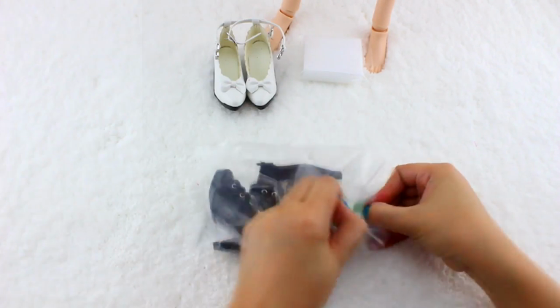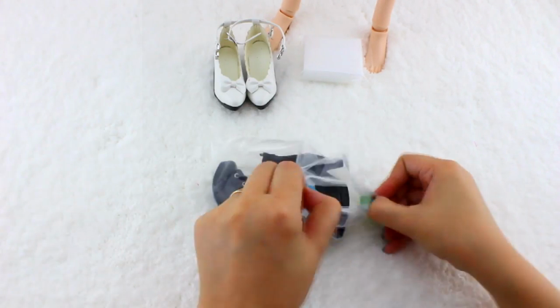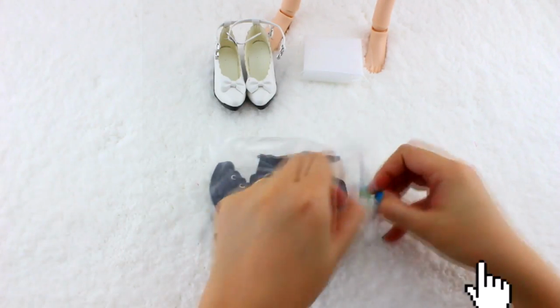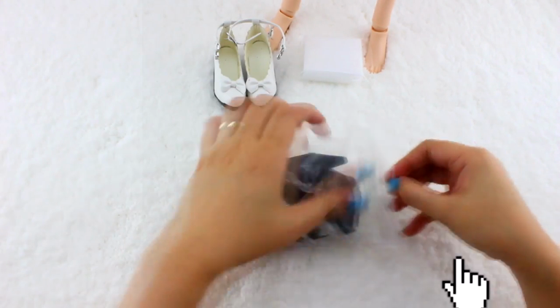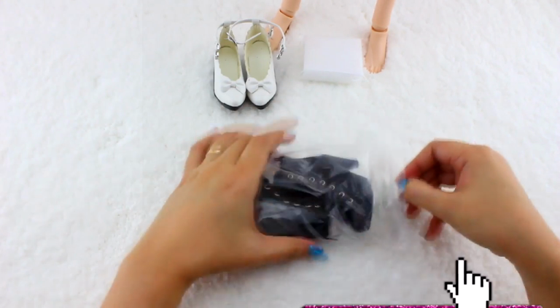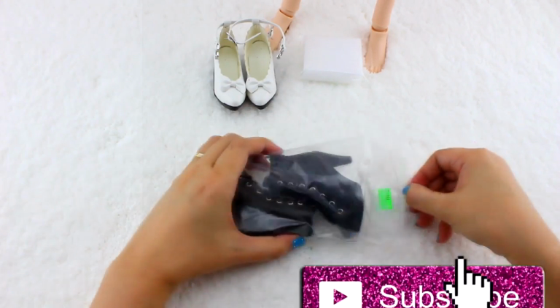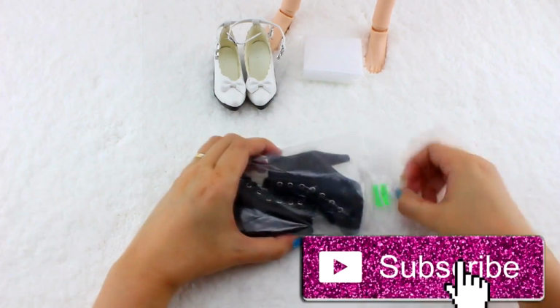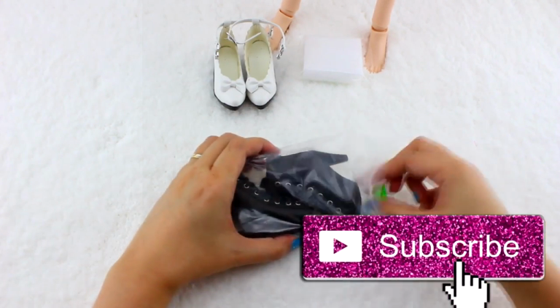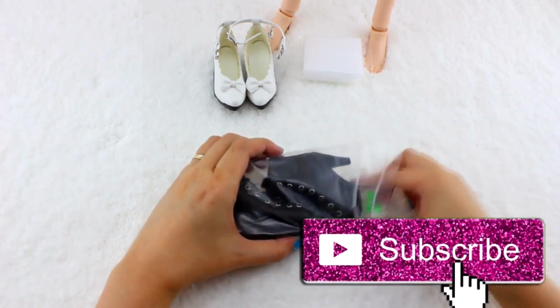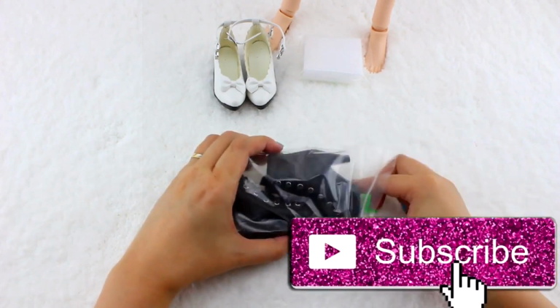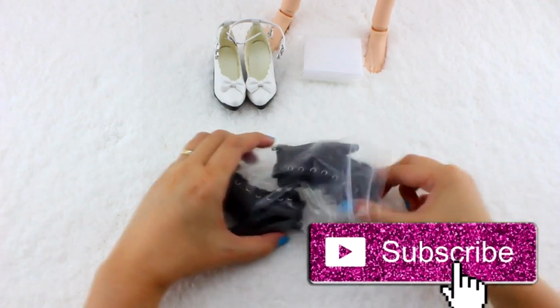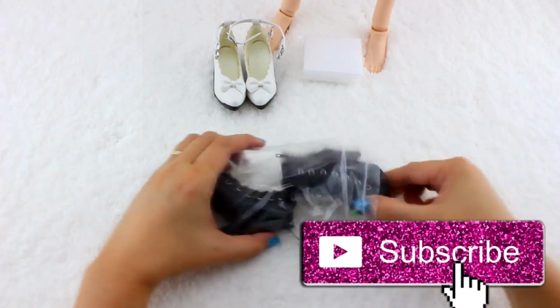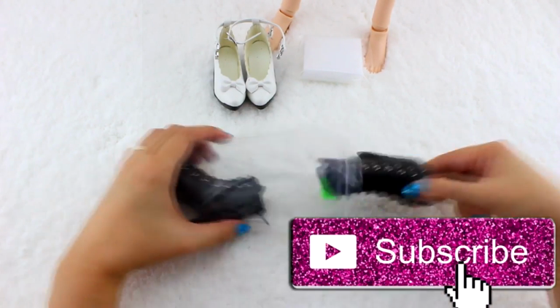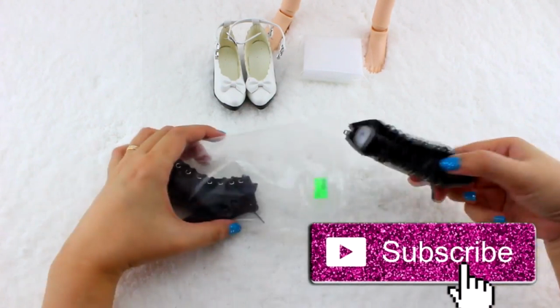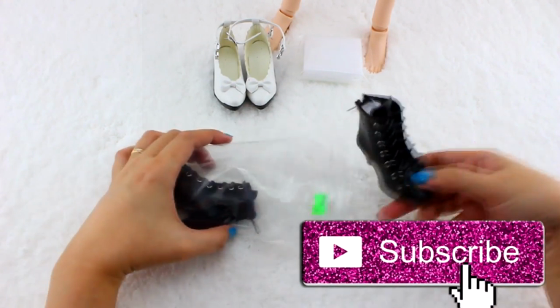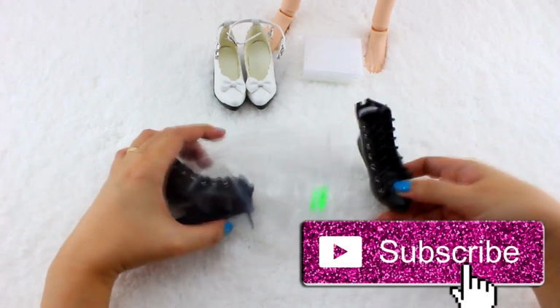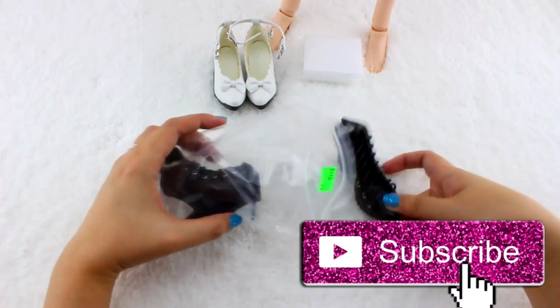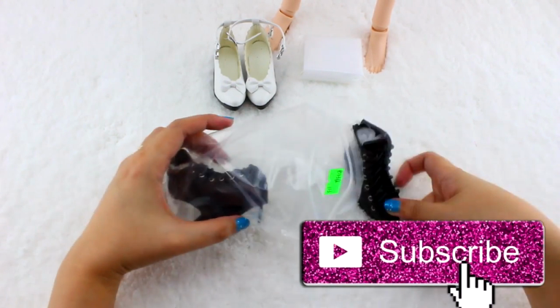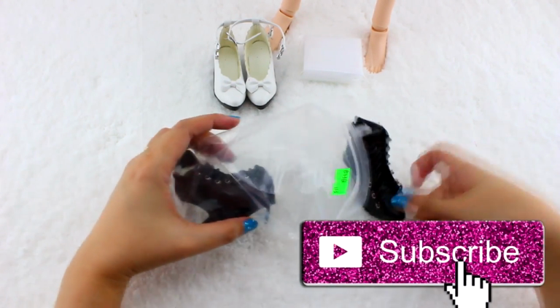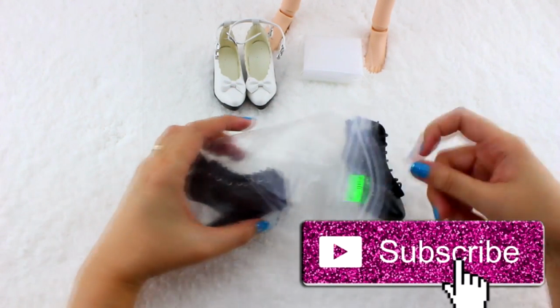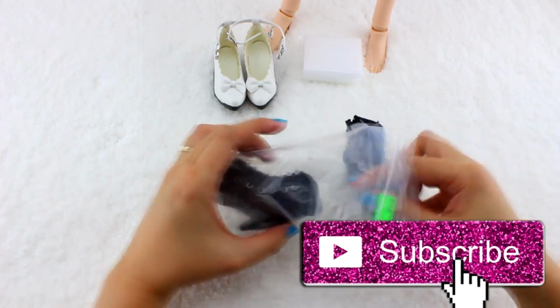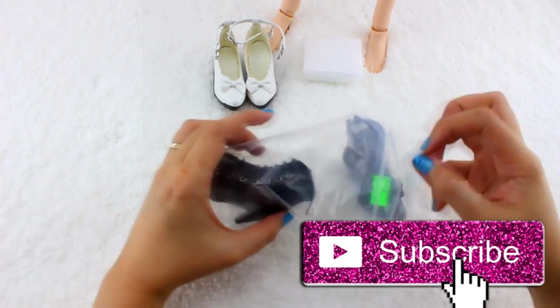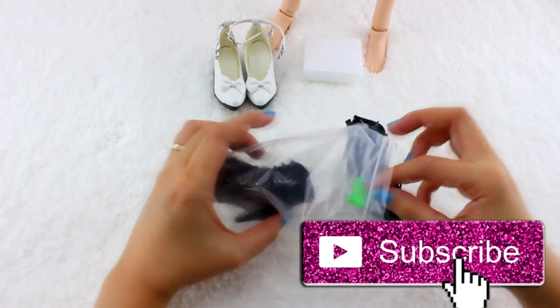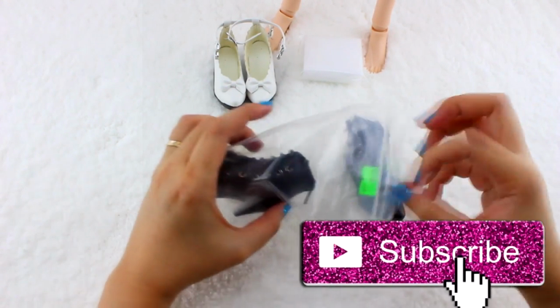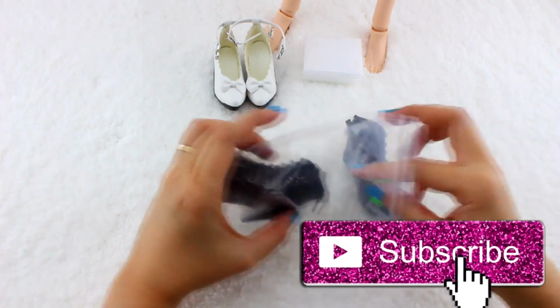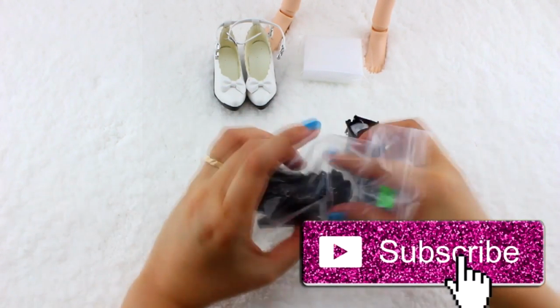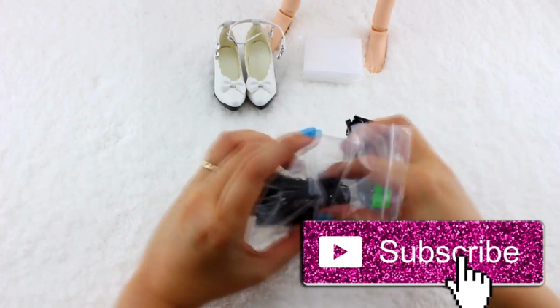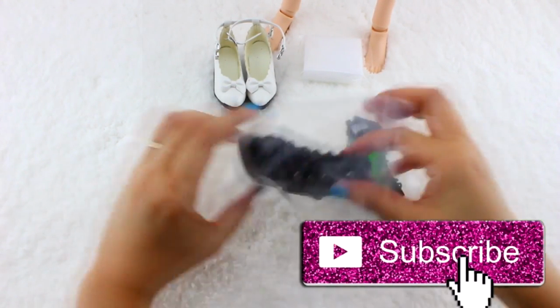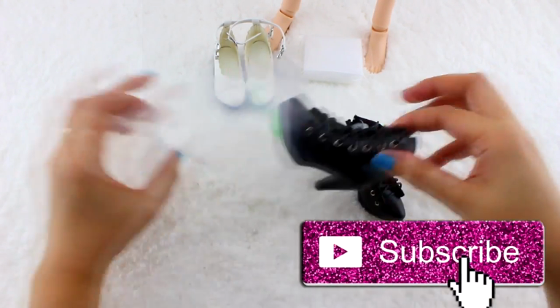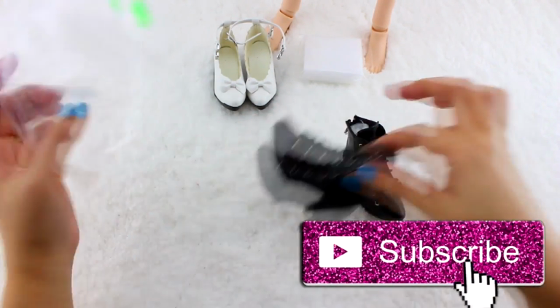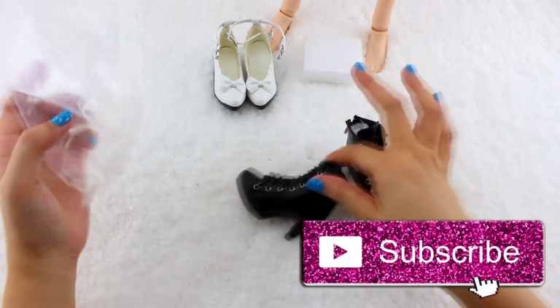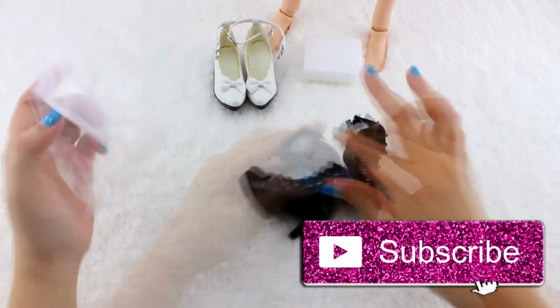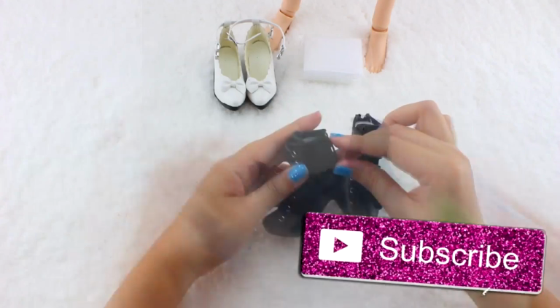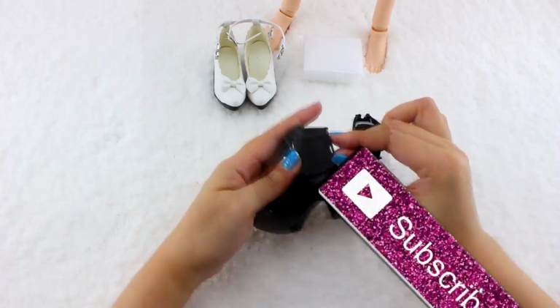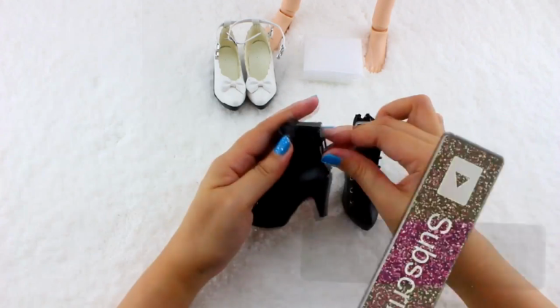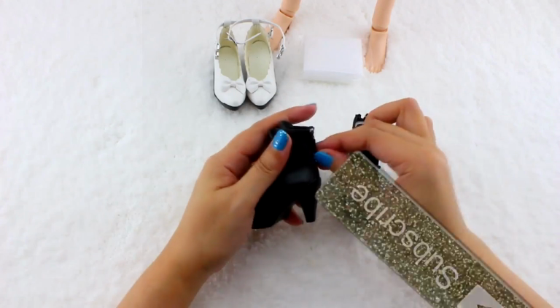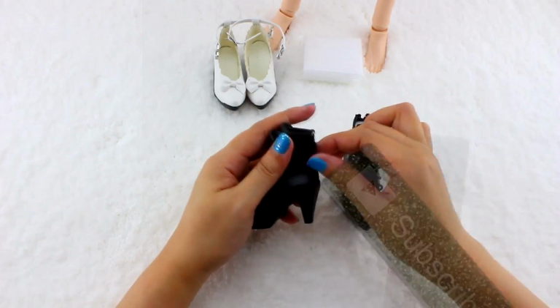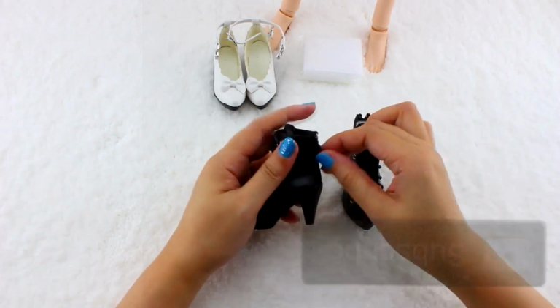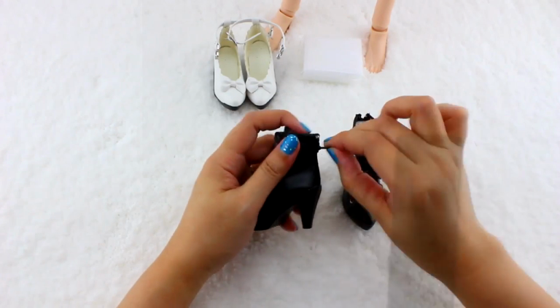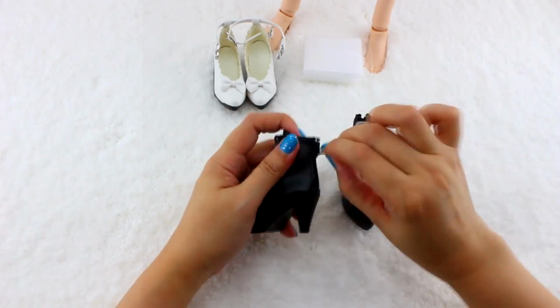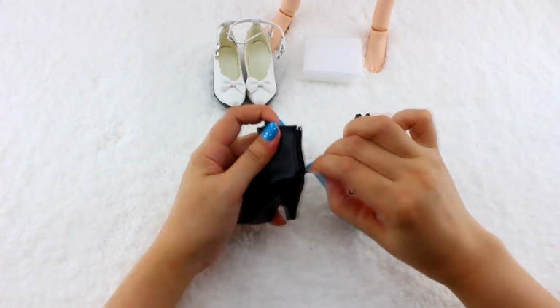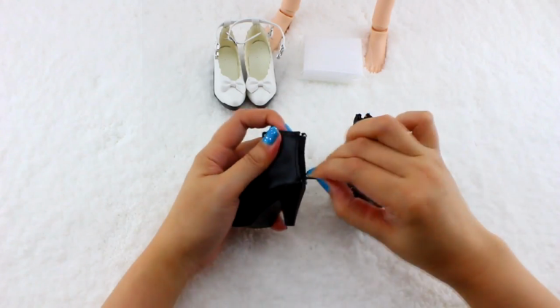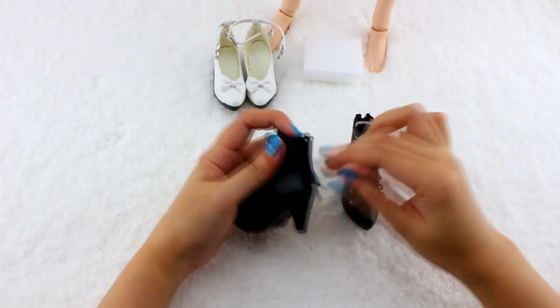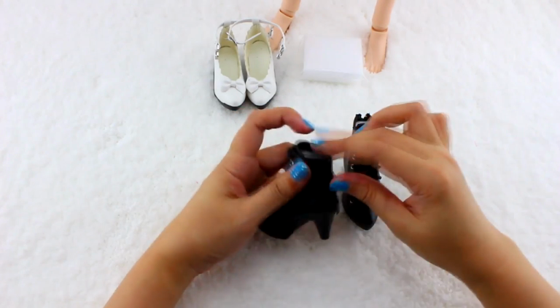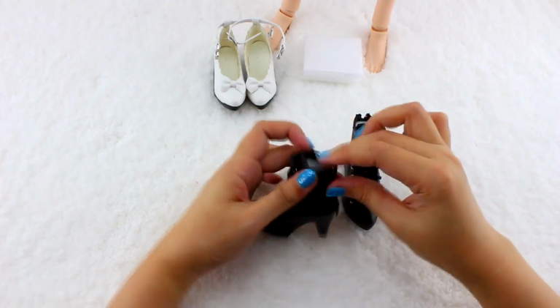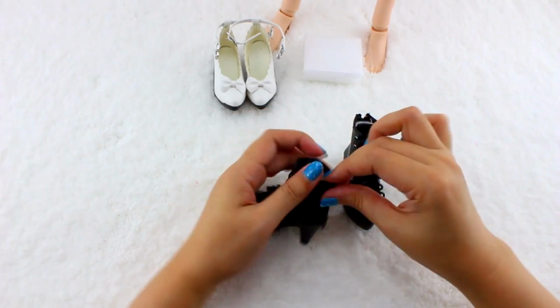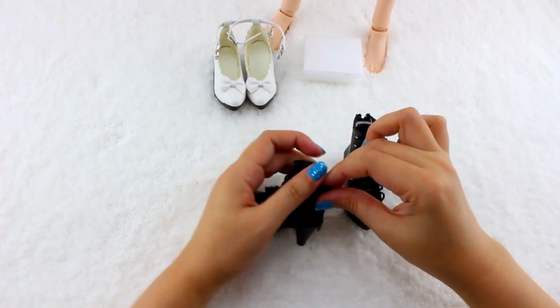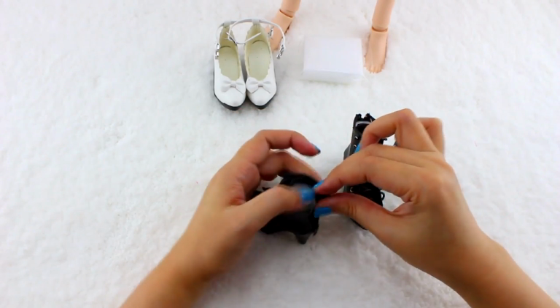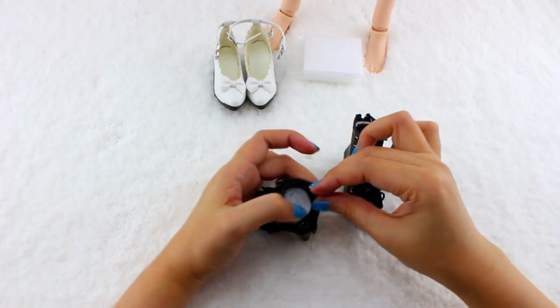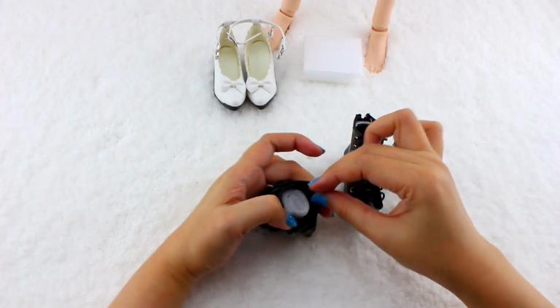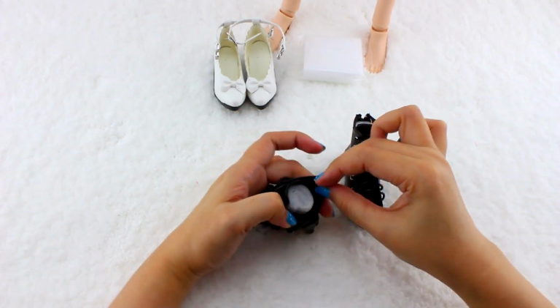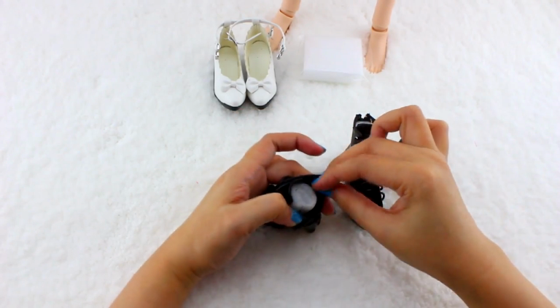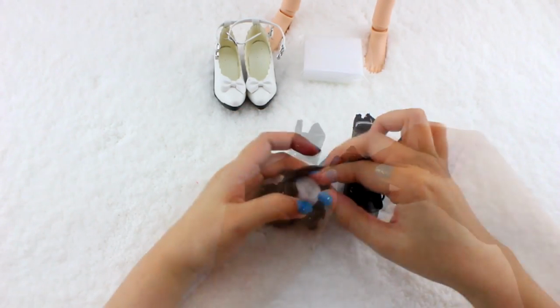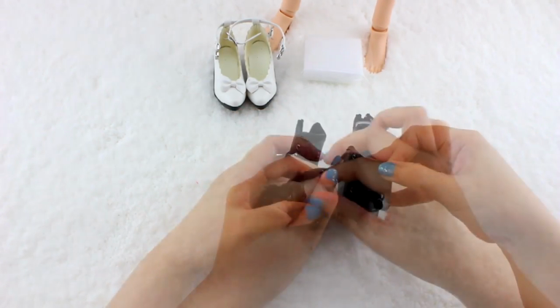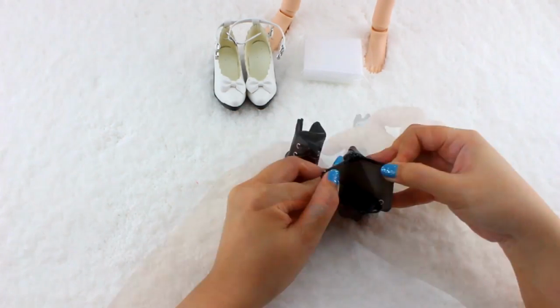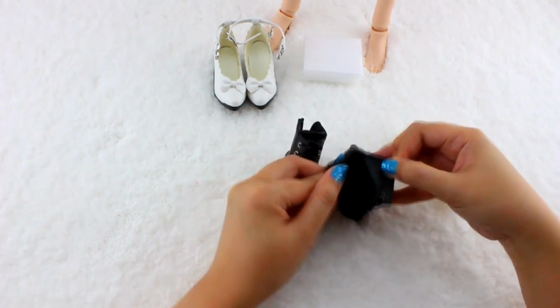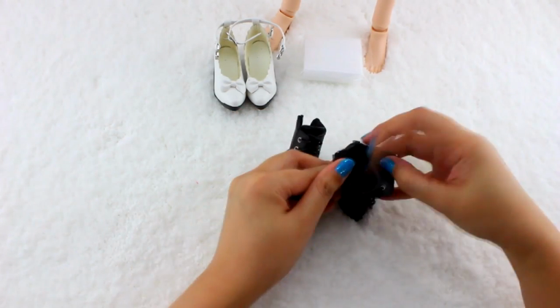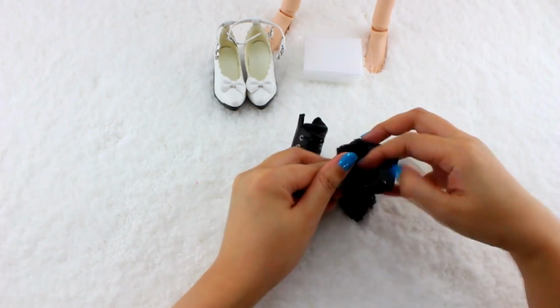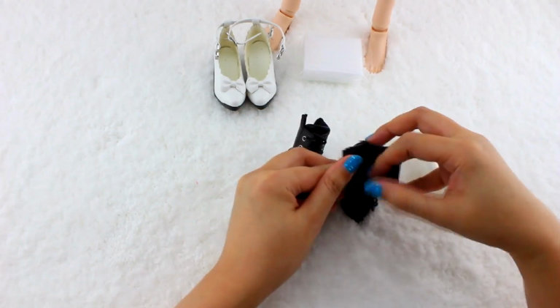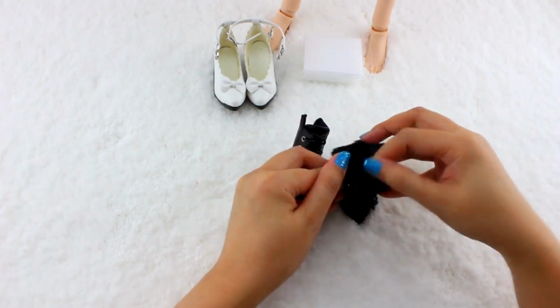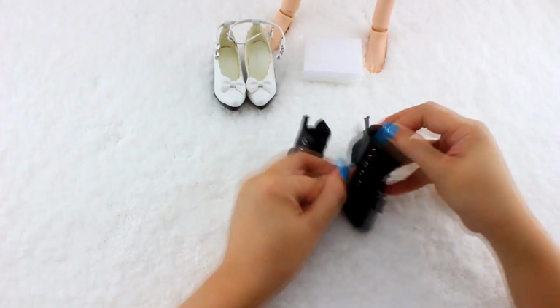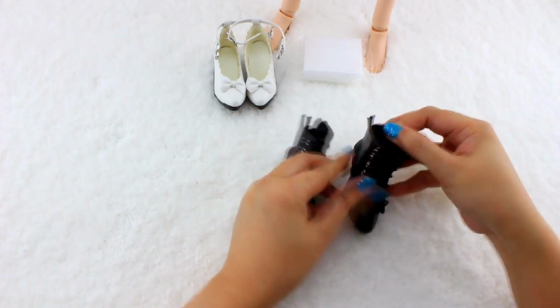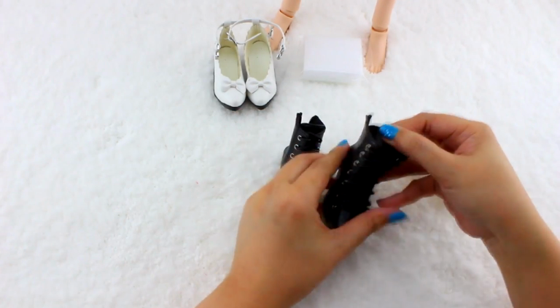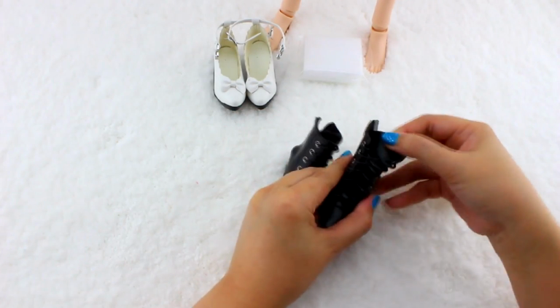I also got some black ankle boots for her. The backs have zippers — so convenient!